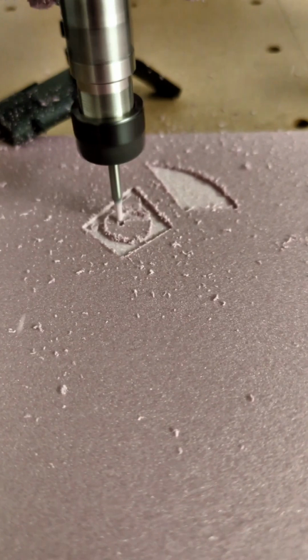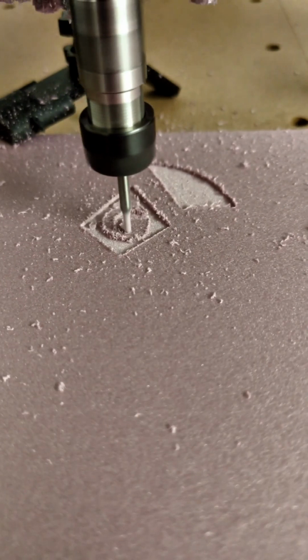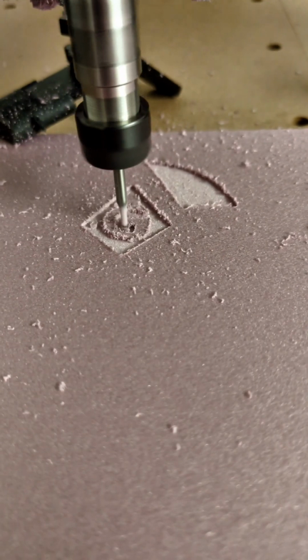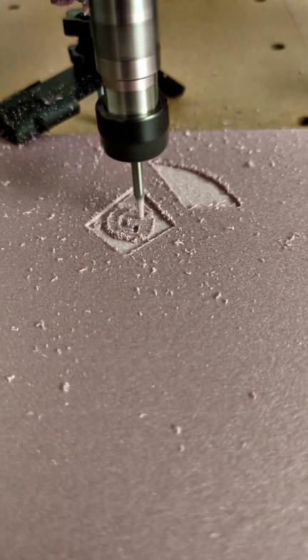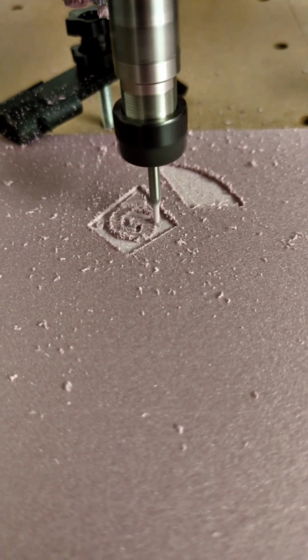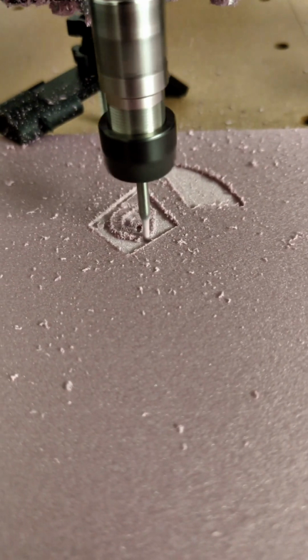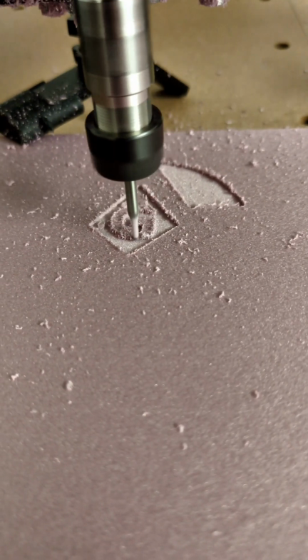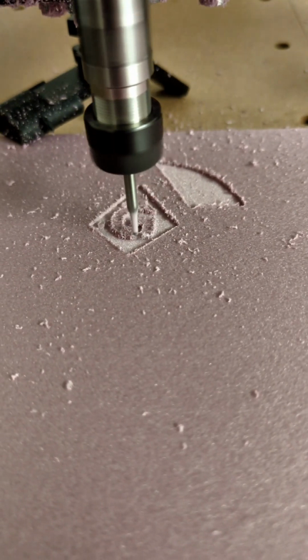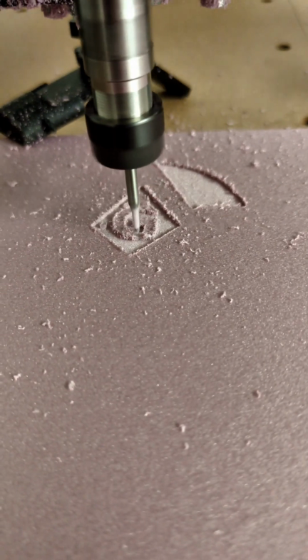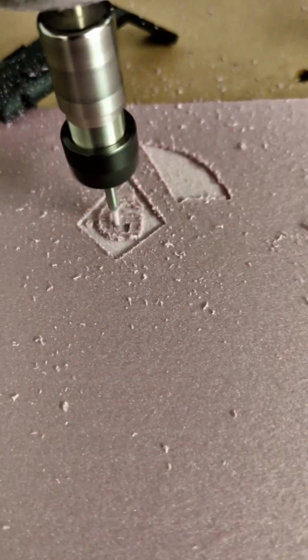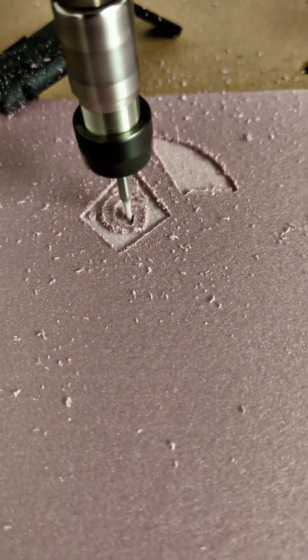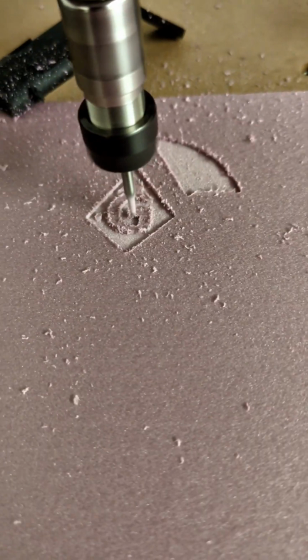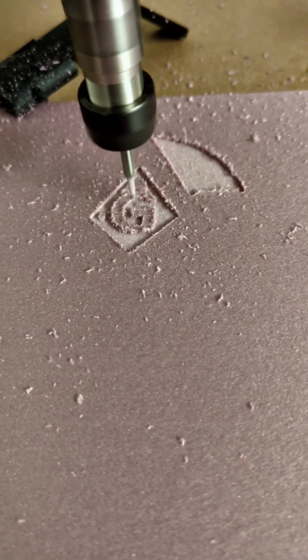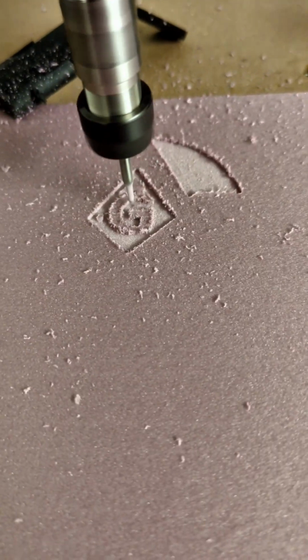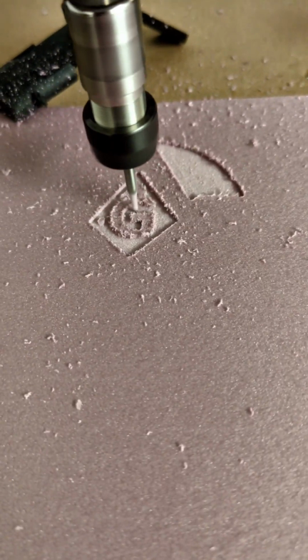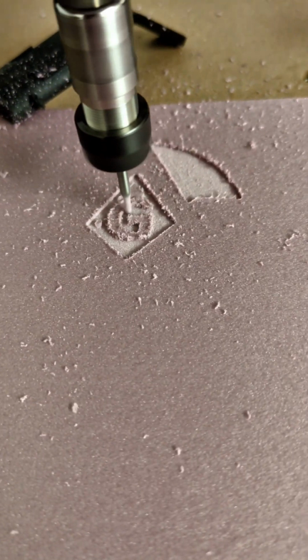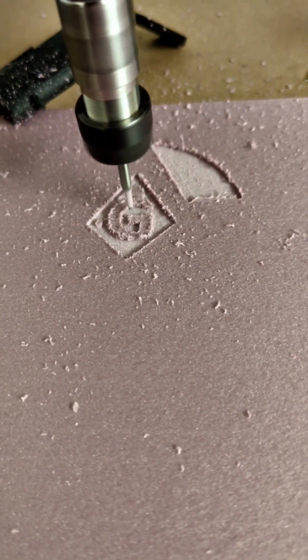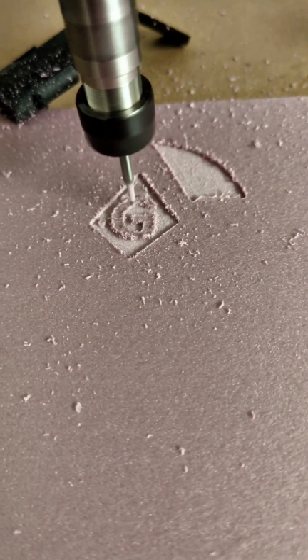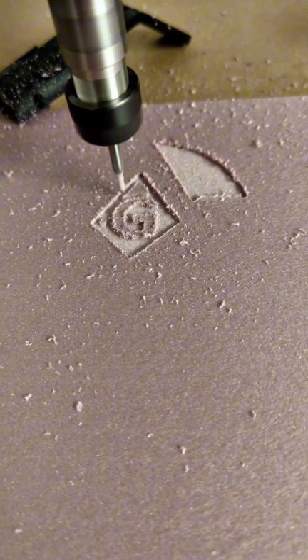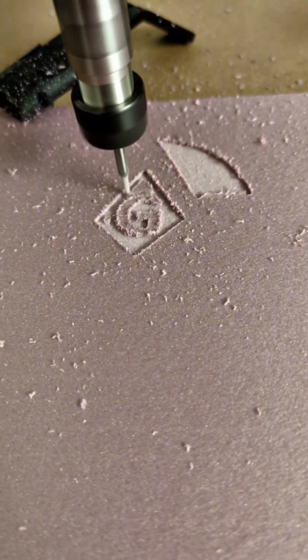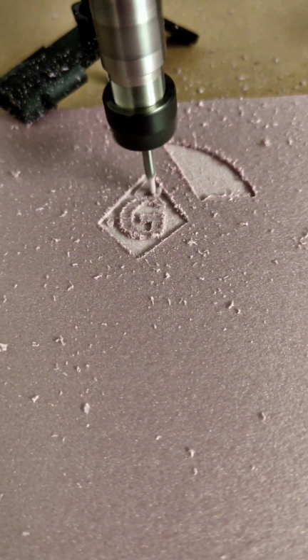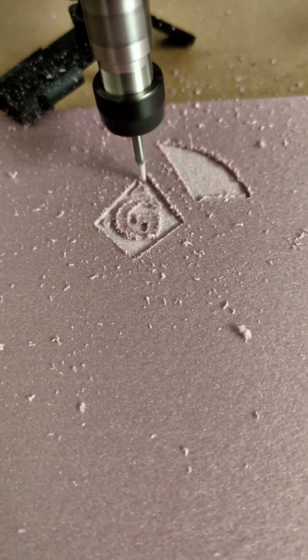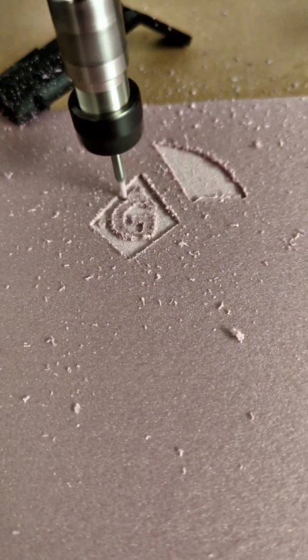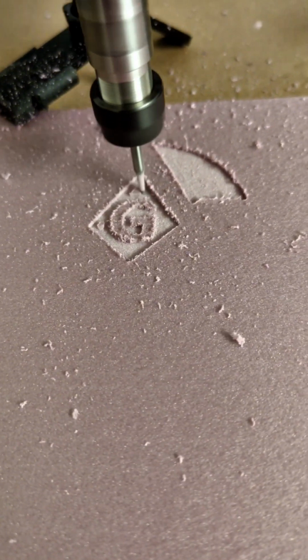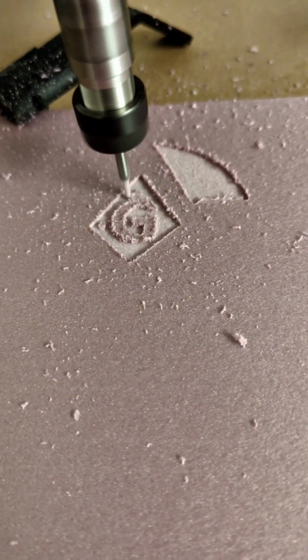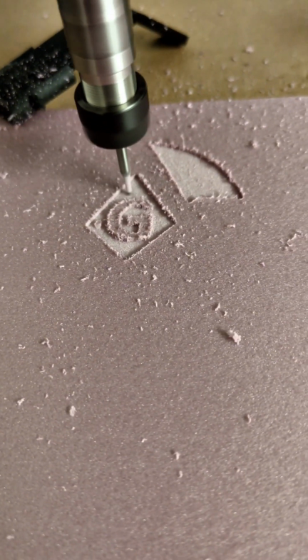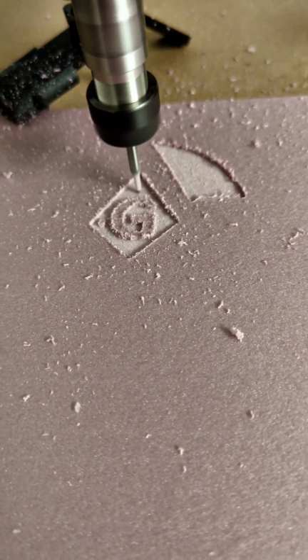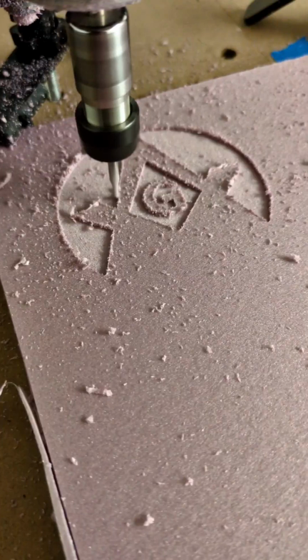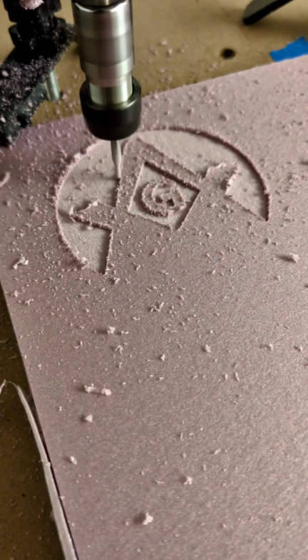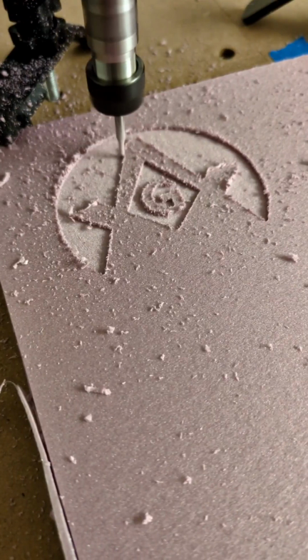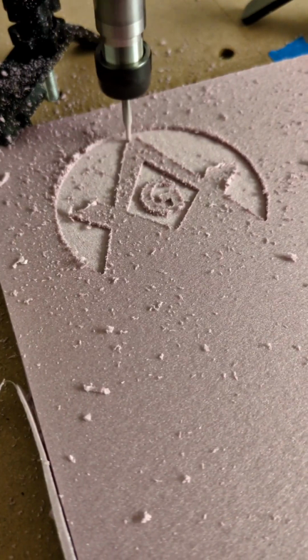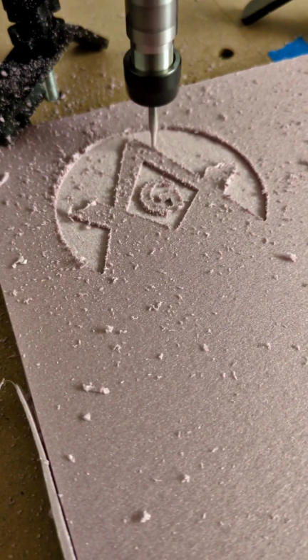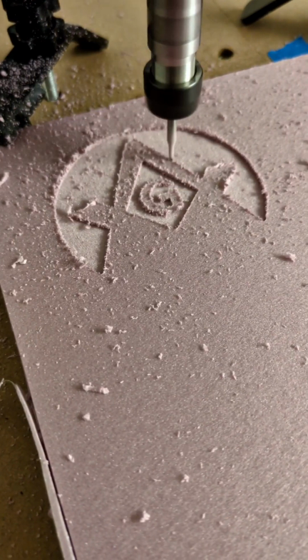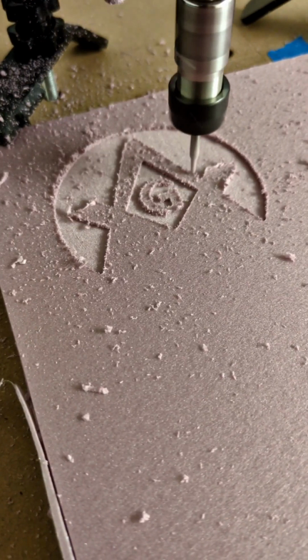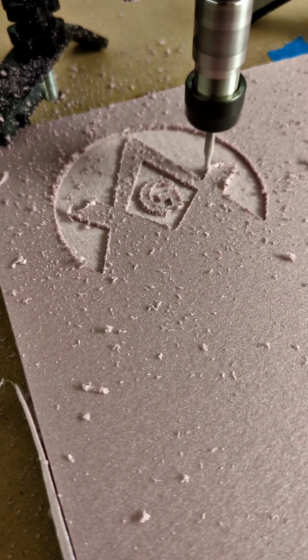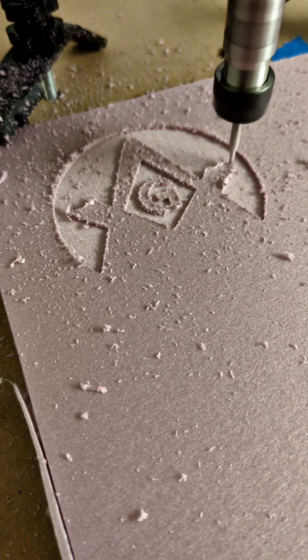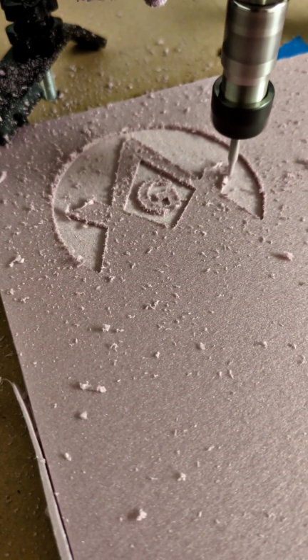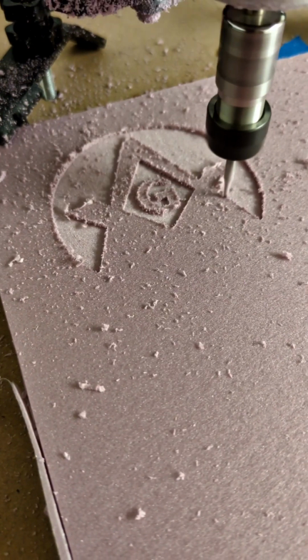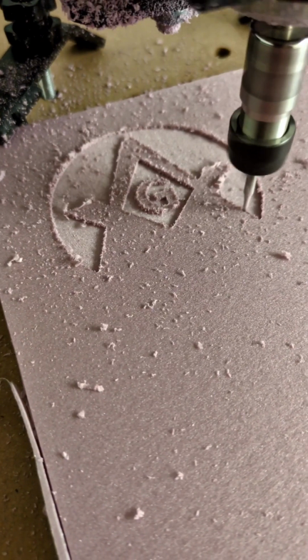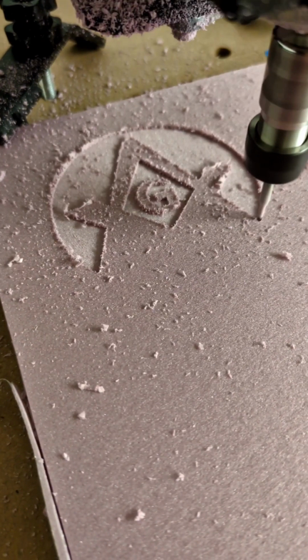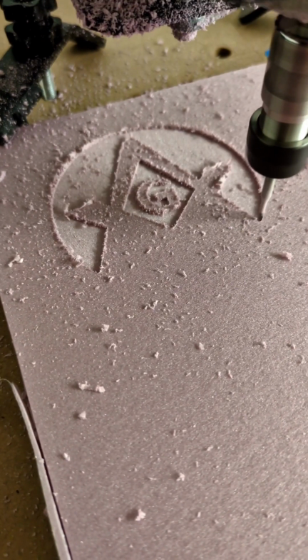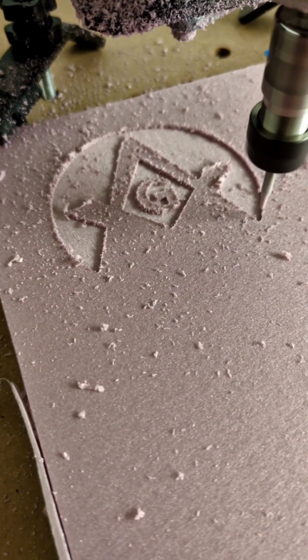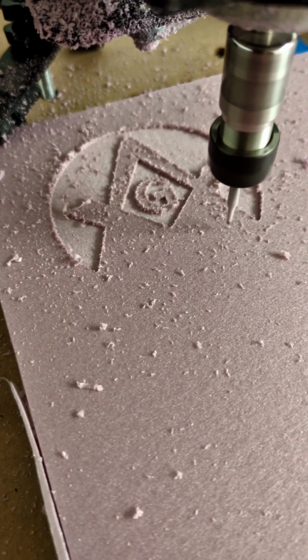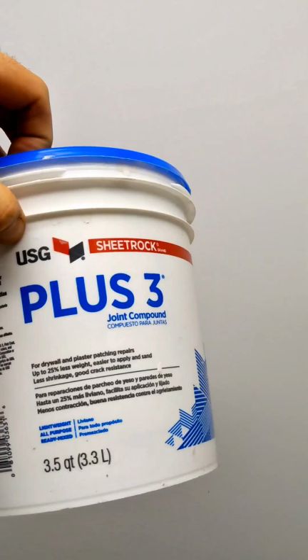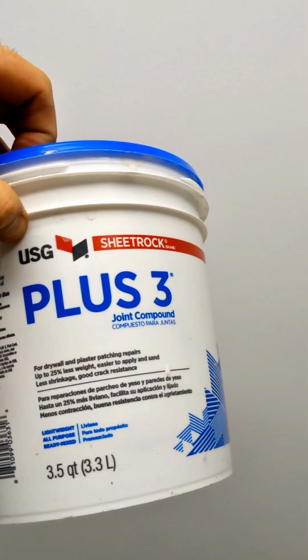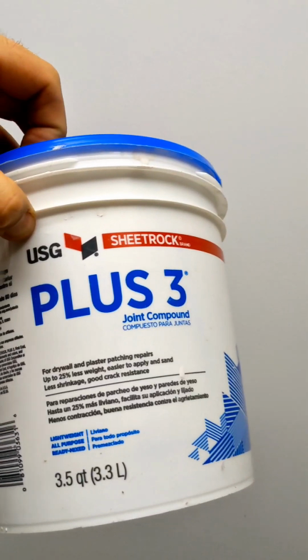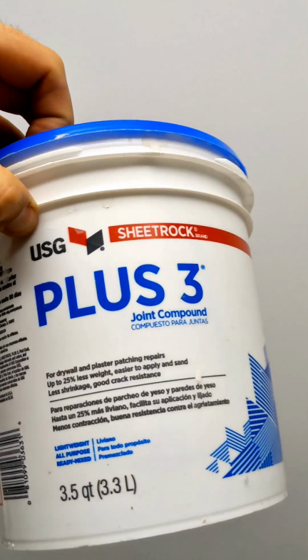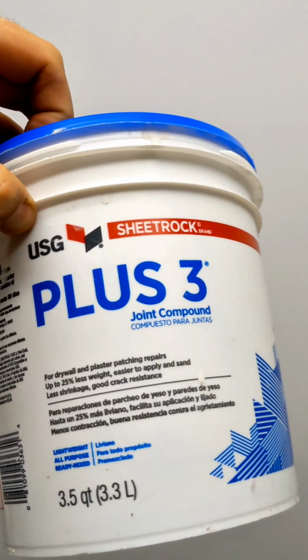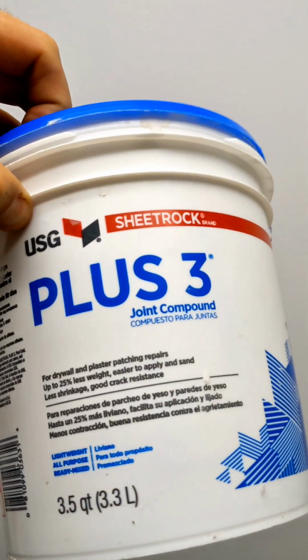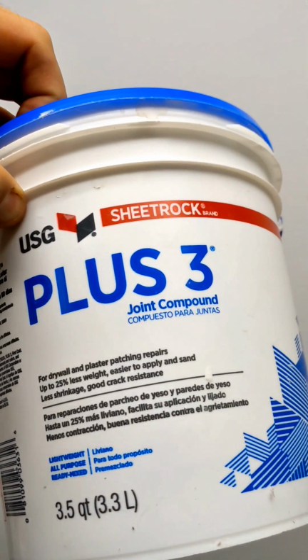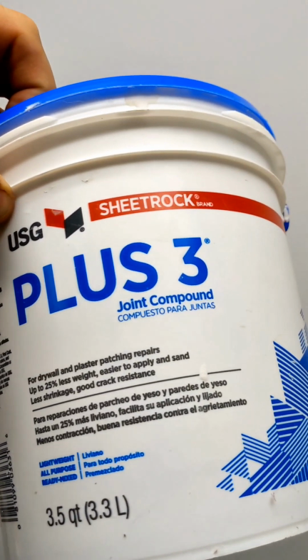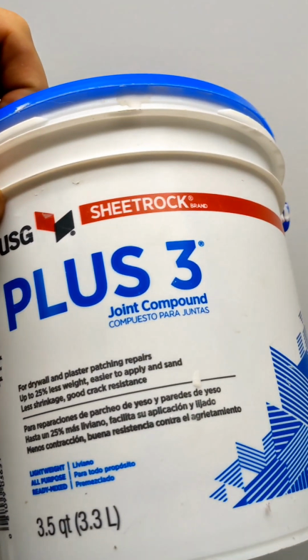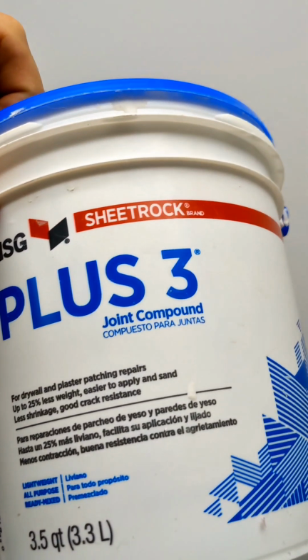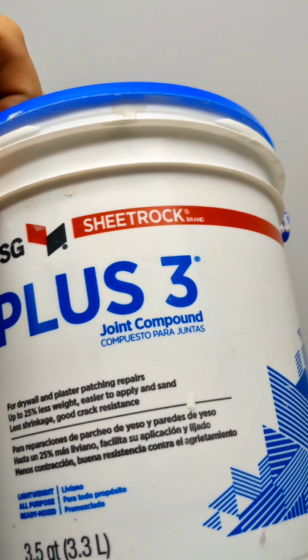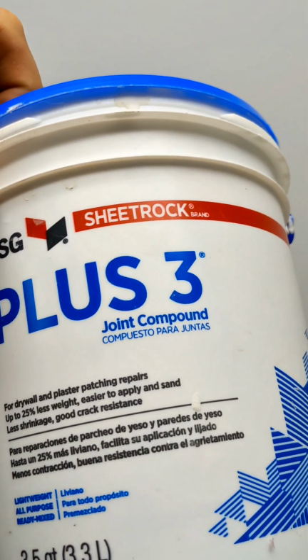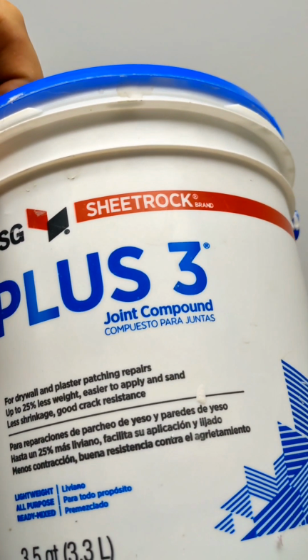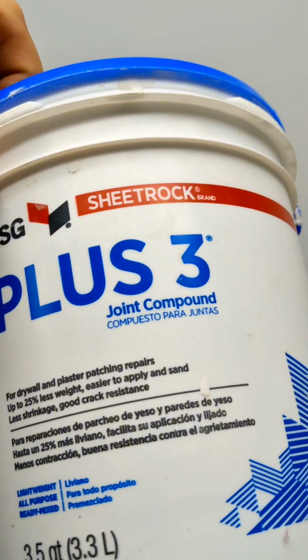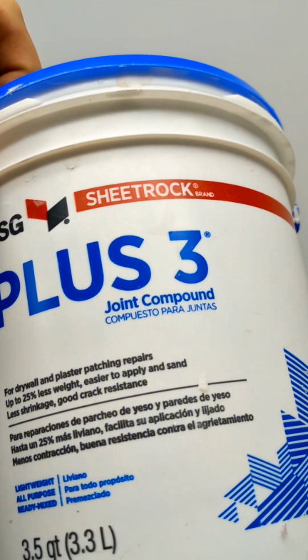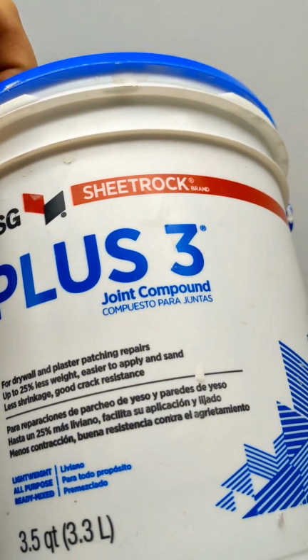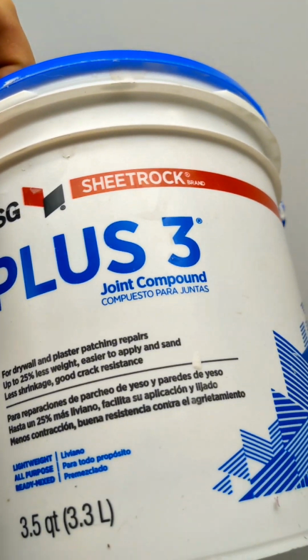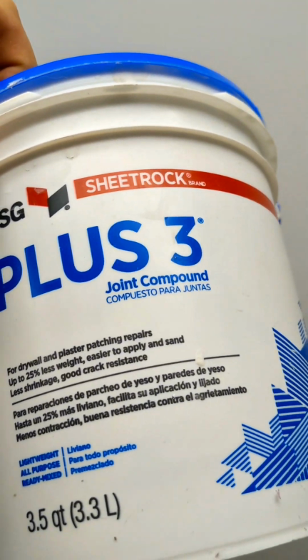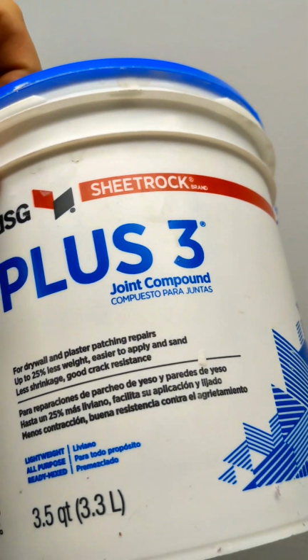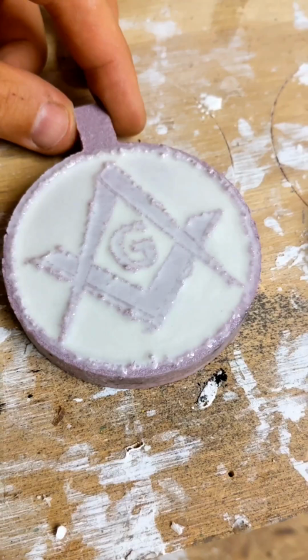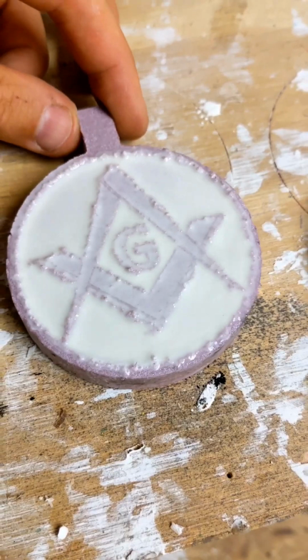I carved out an emblem with my CNC router. I'm going to turn this into solid aluminum using a lost foam casting method.